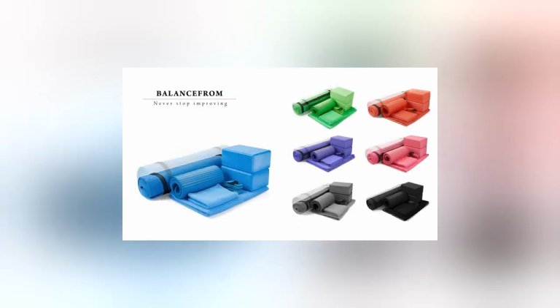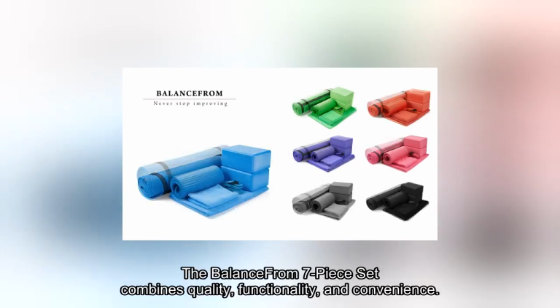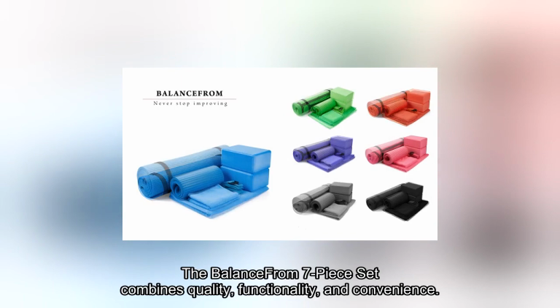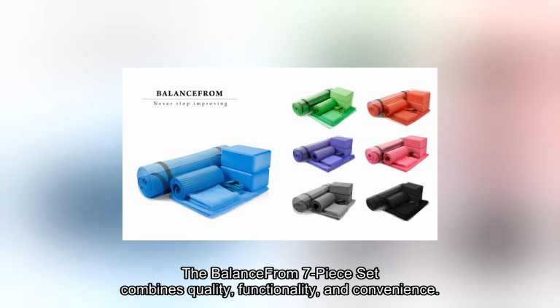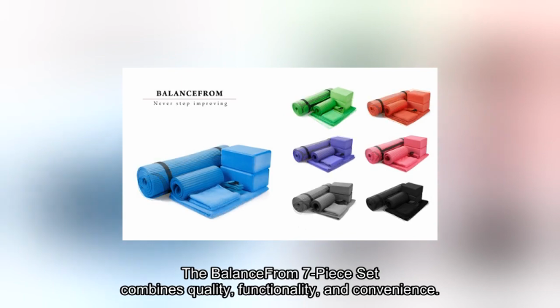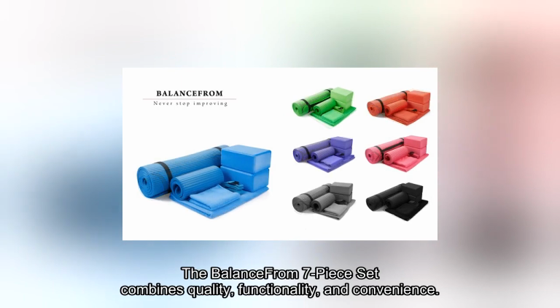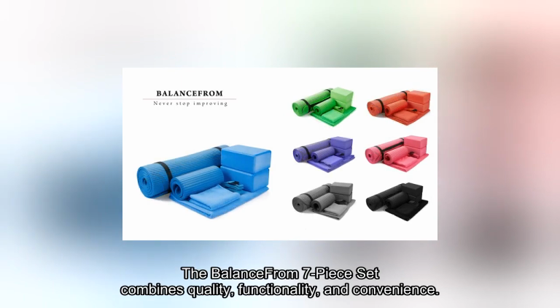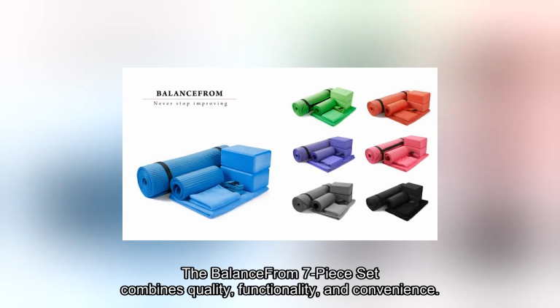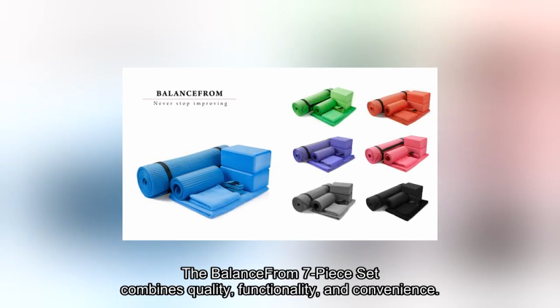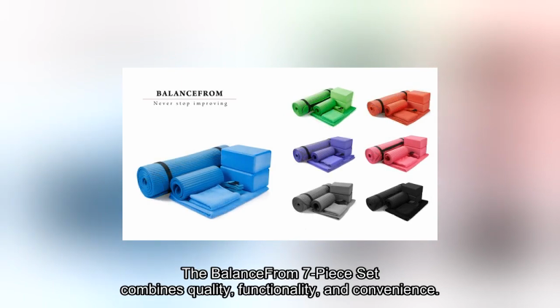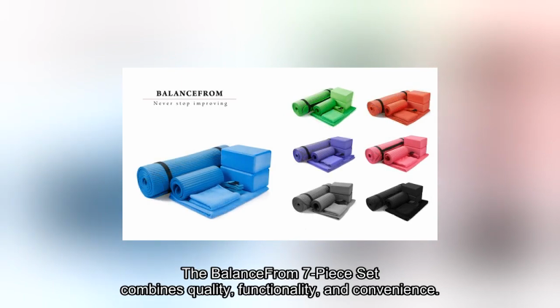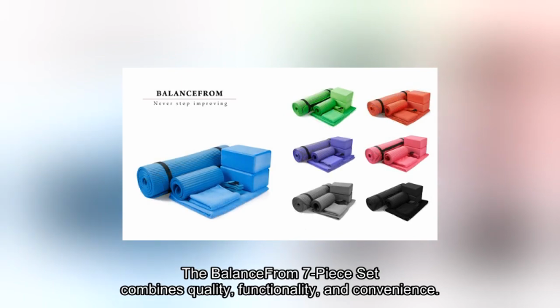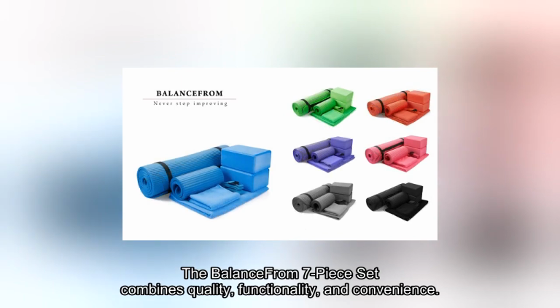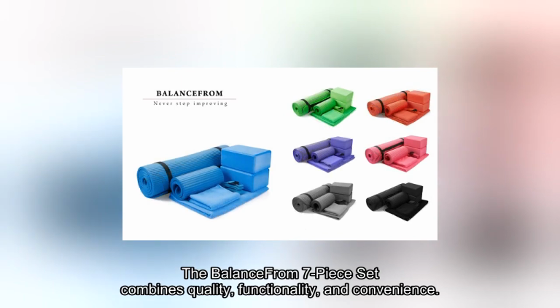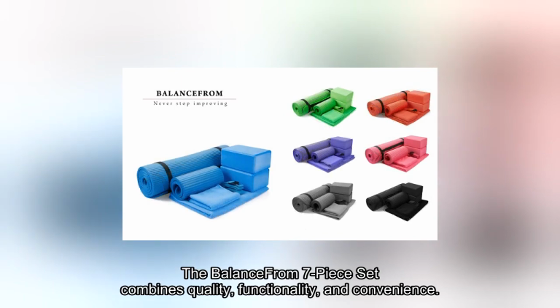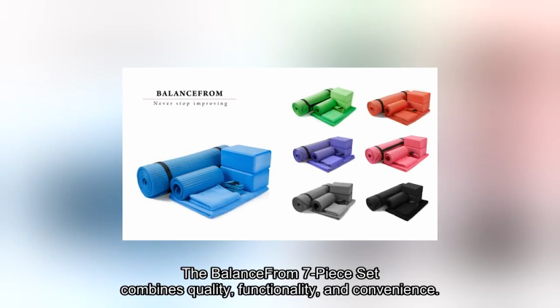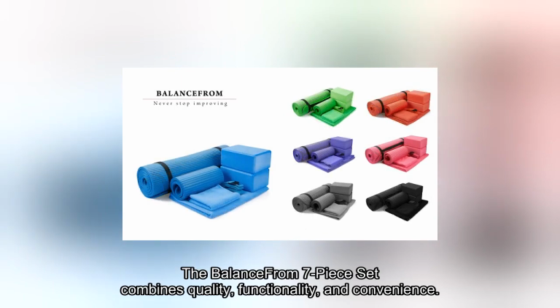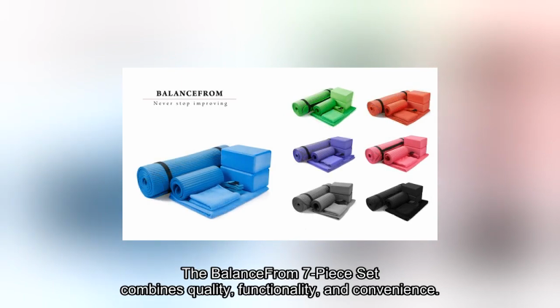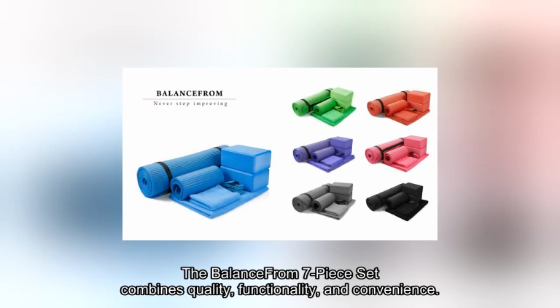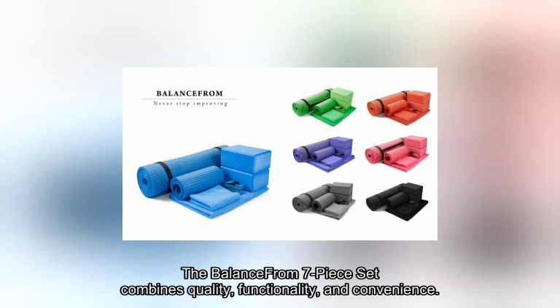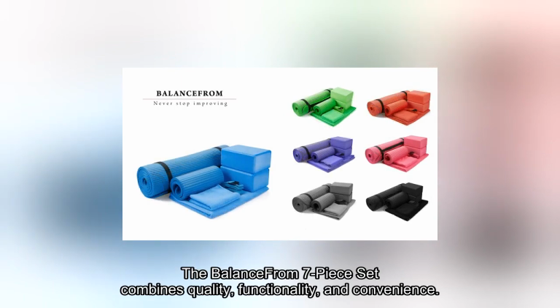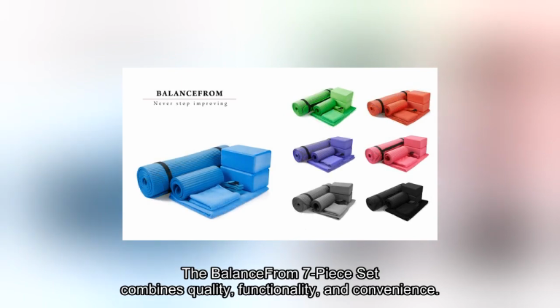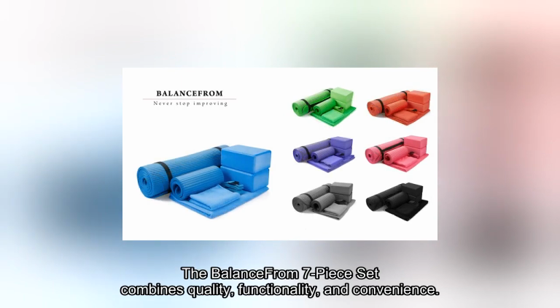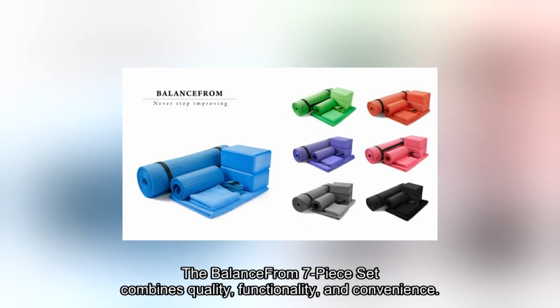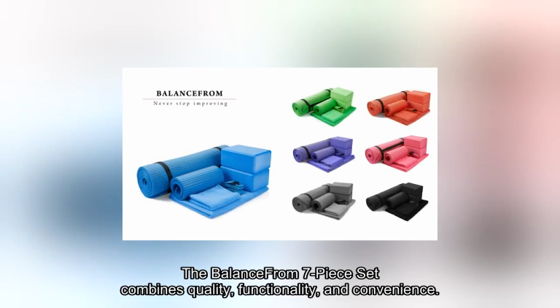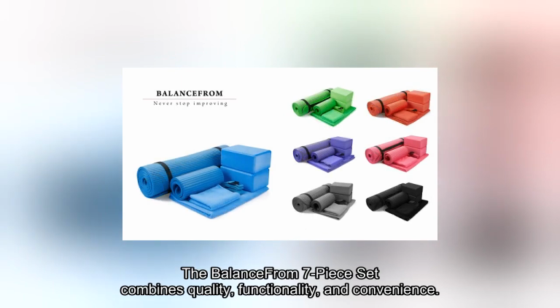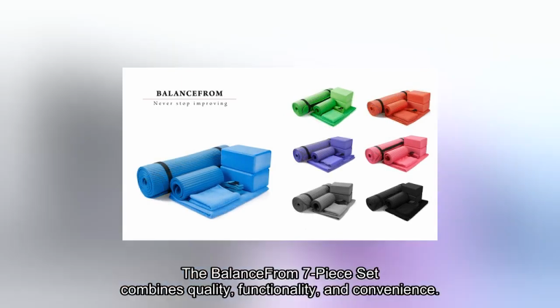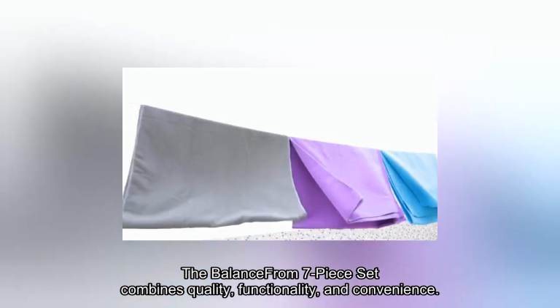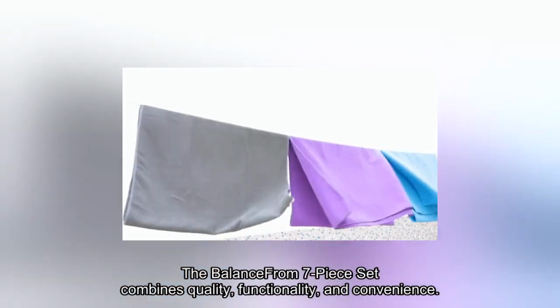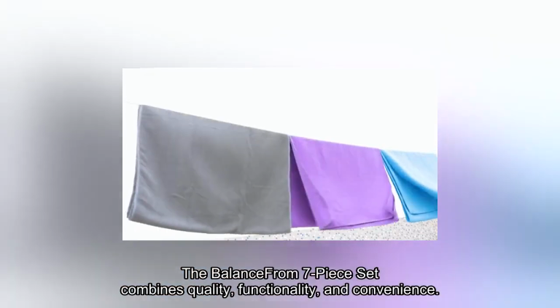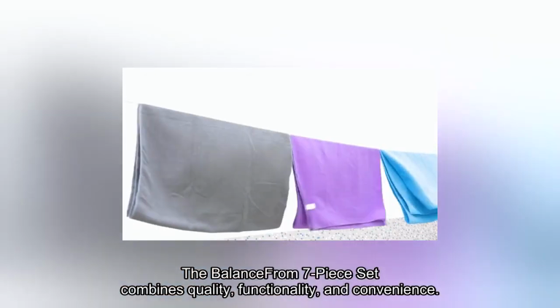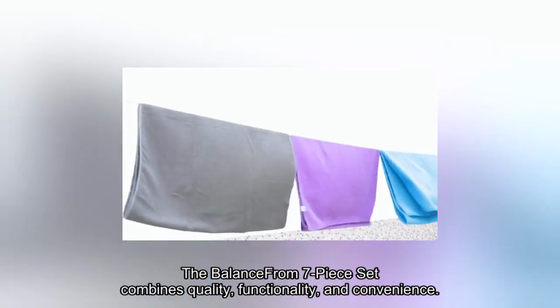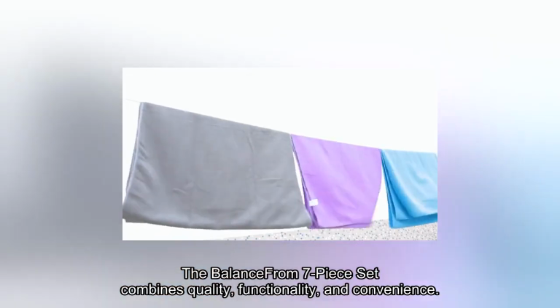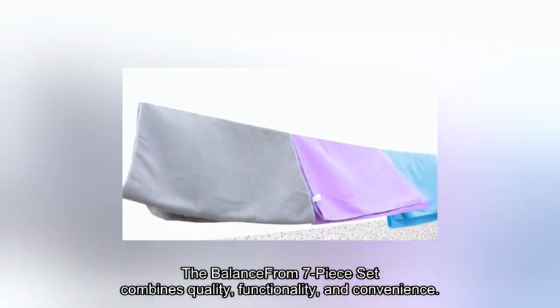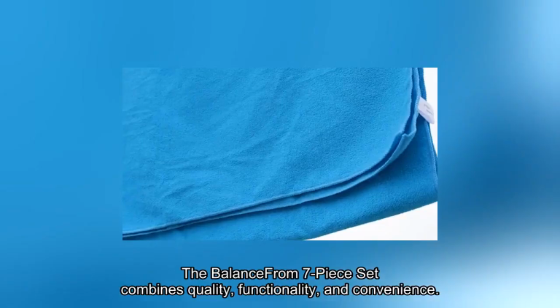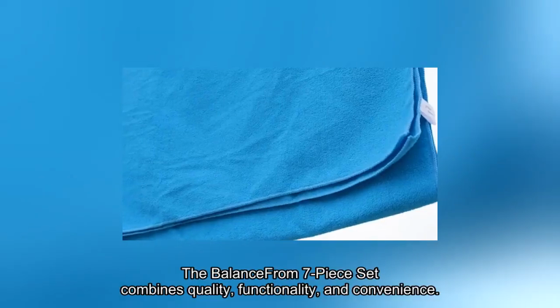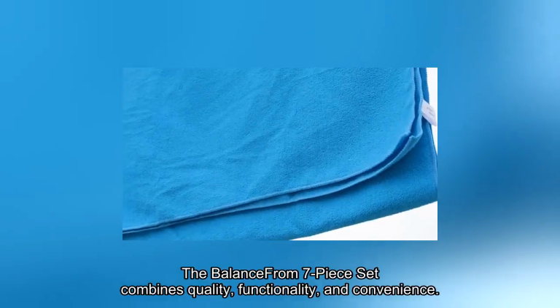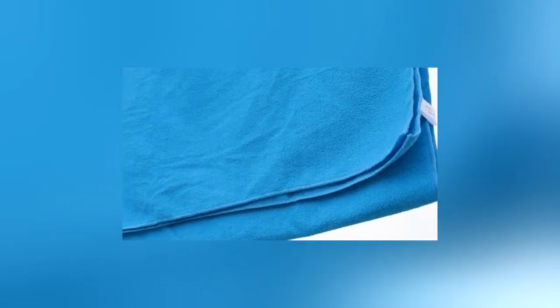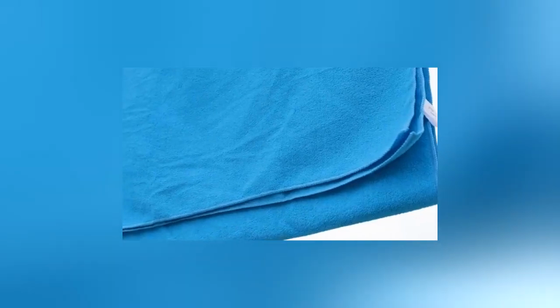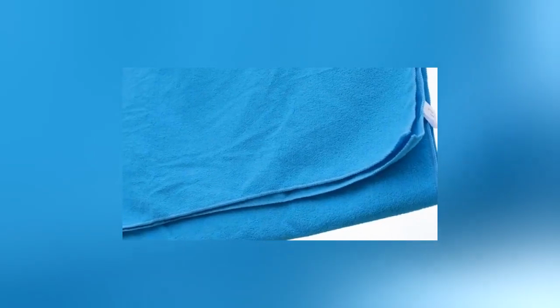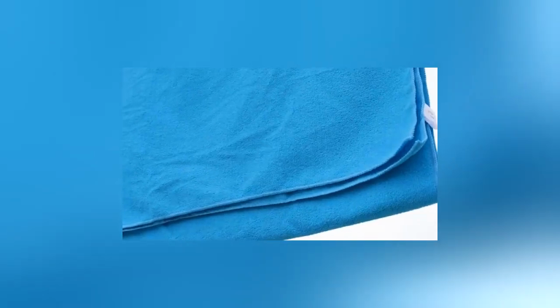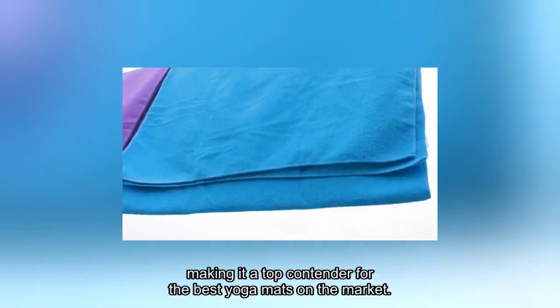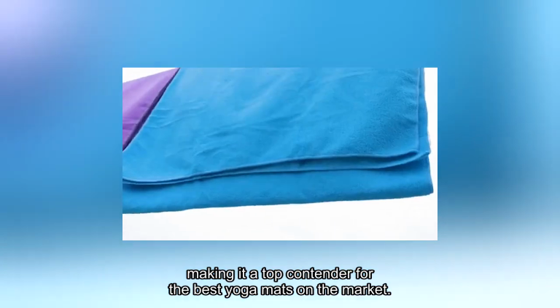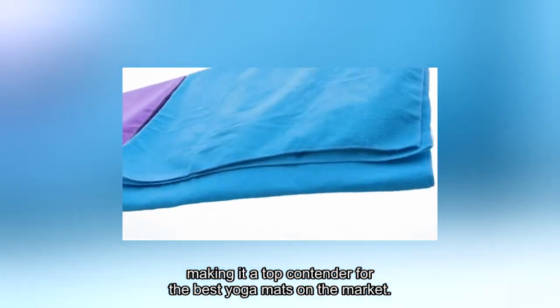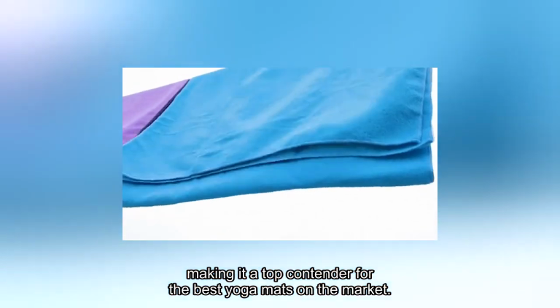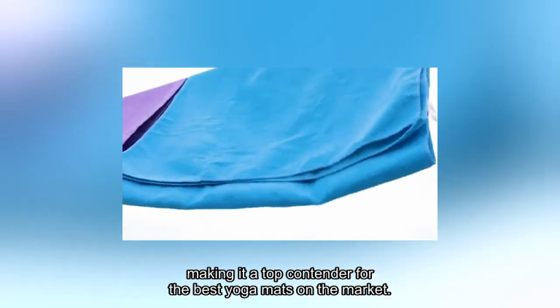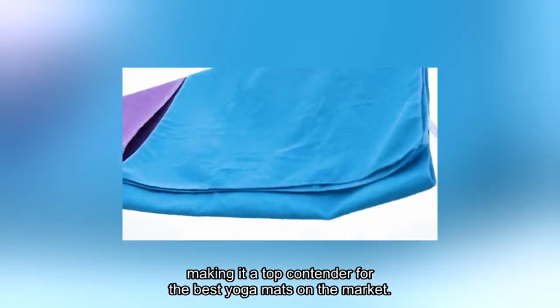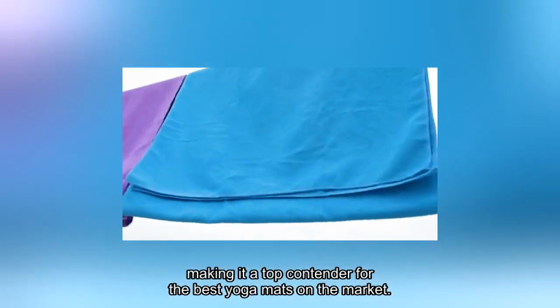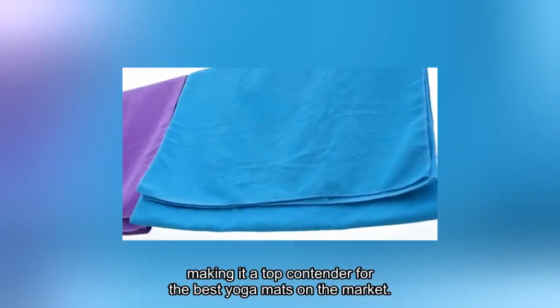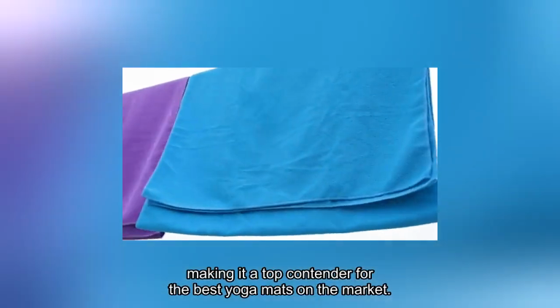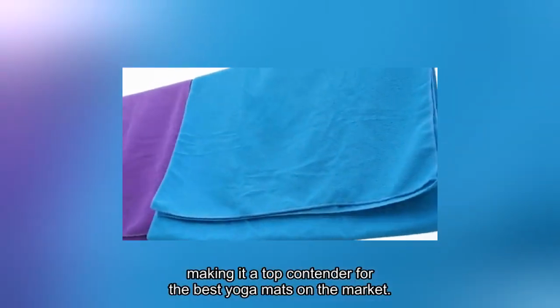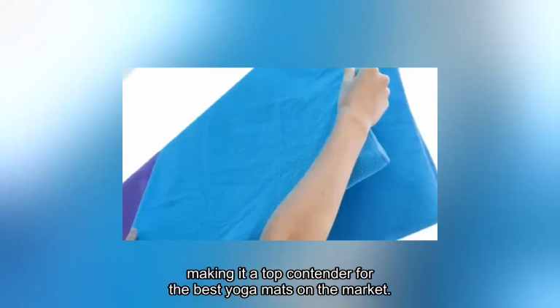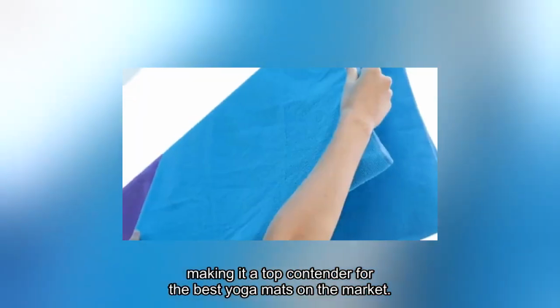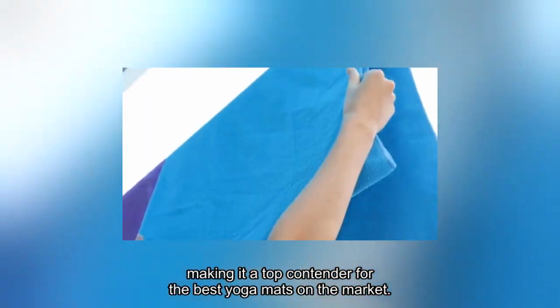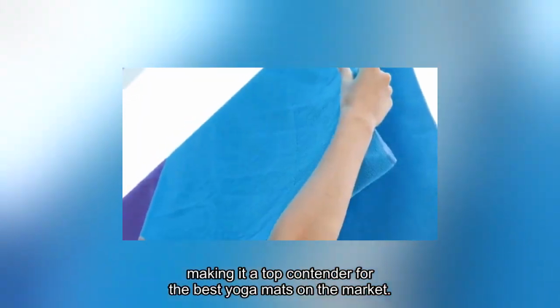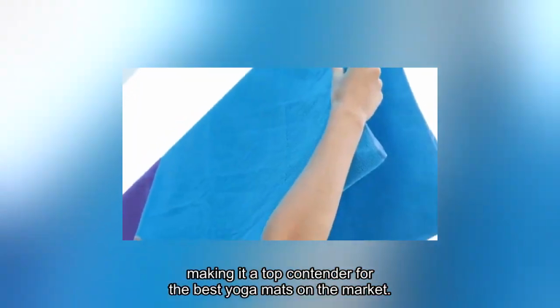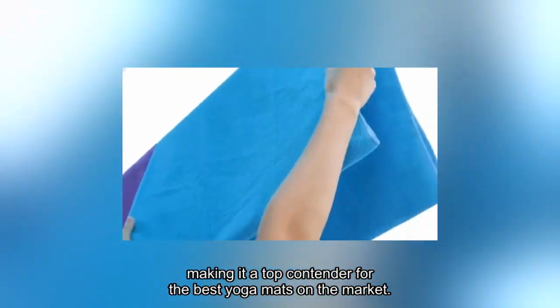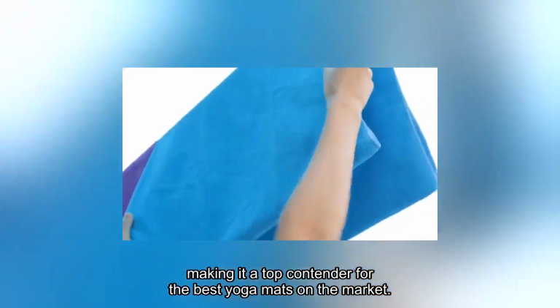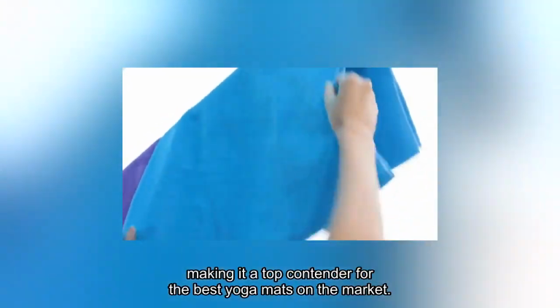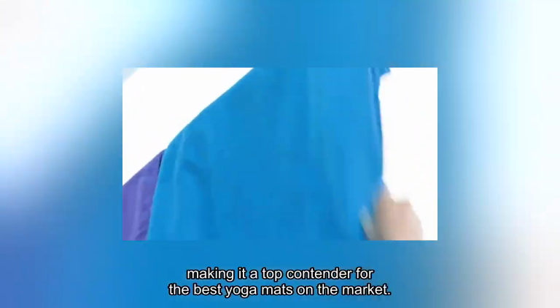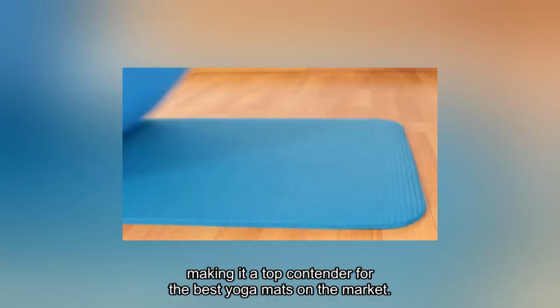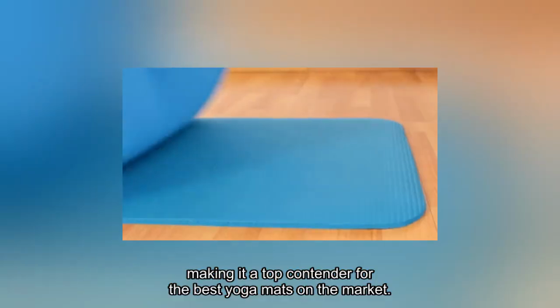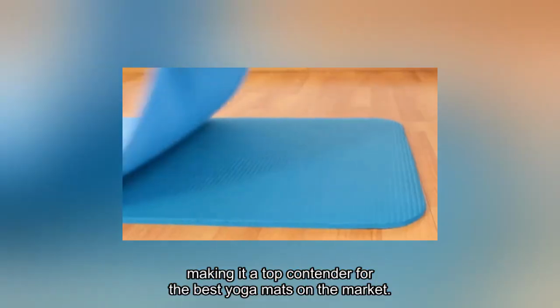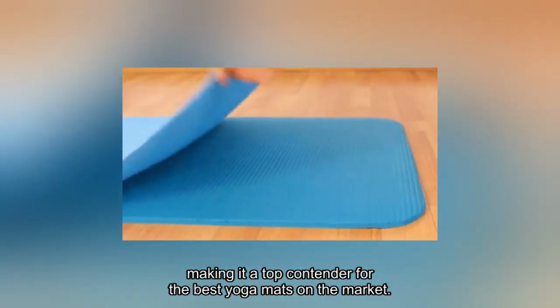The BalanceFrom 7-Piece Set combines quality, functionality, and convenience, making it a top contender for the best yoga mats on the market.